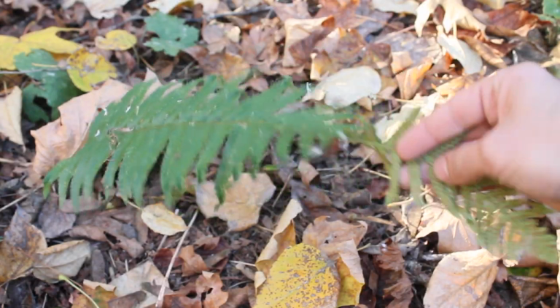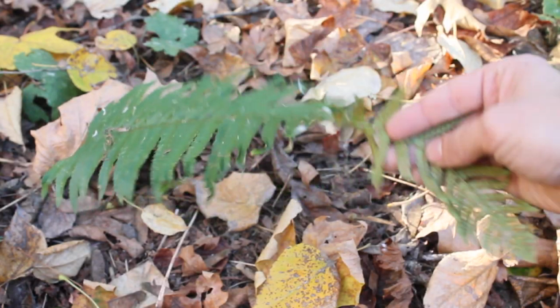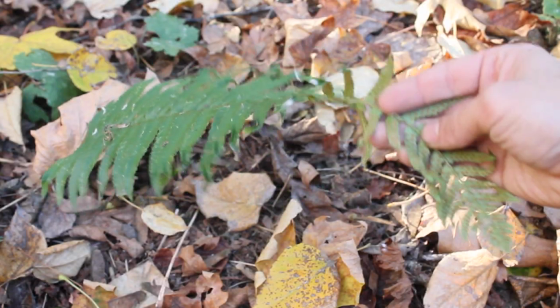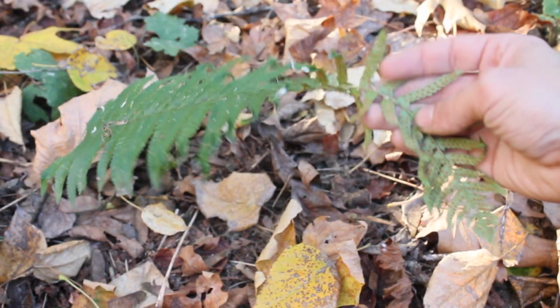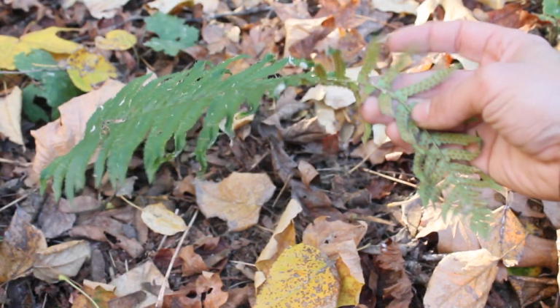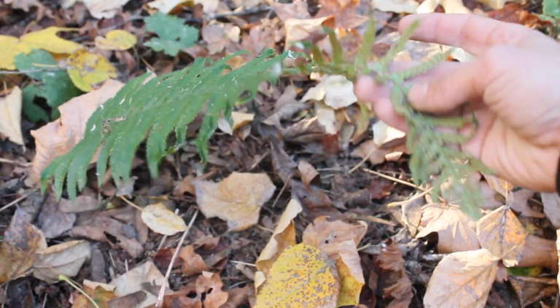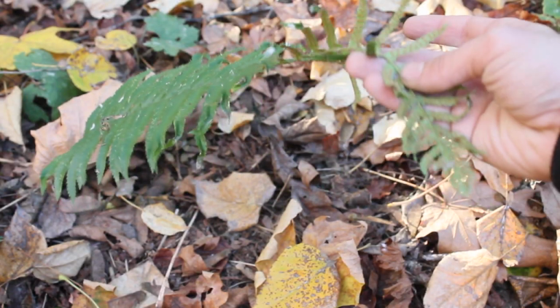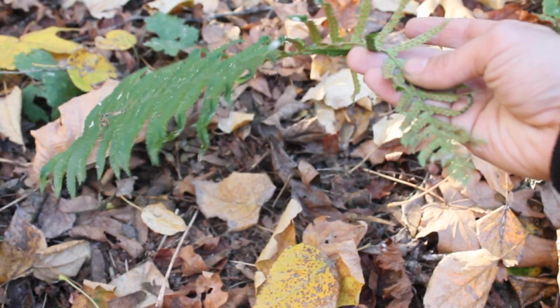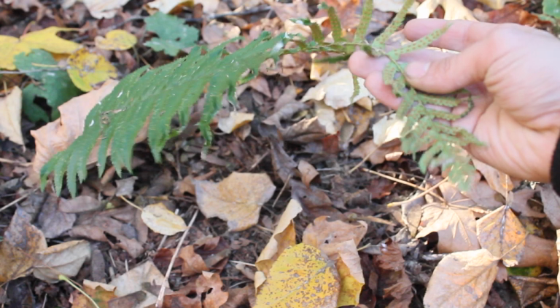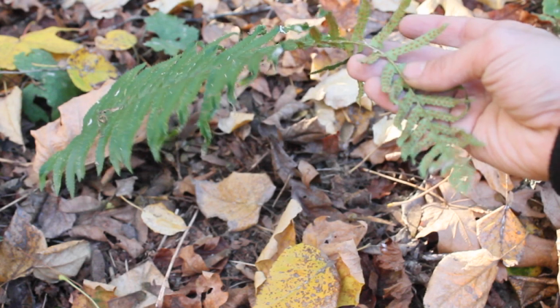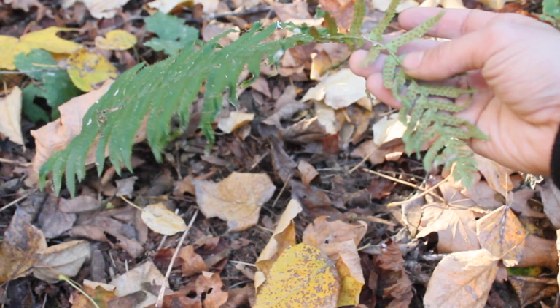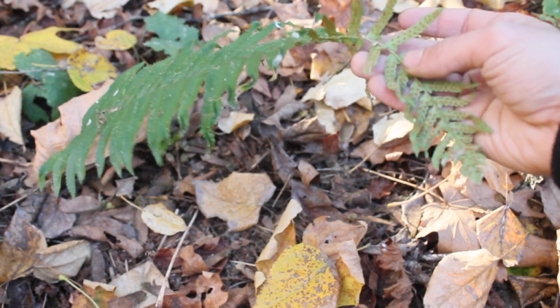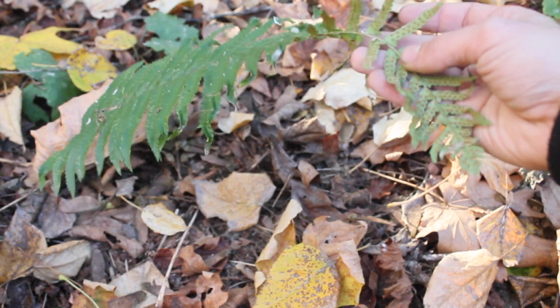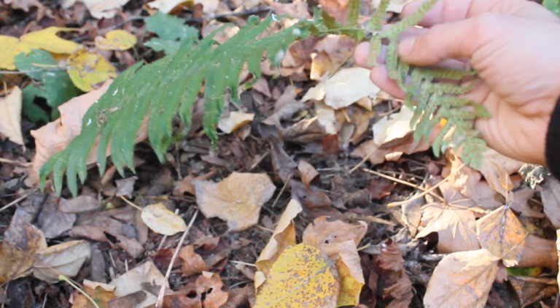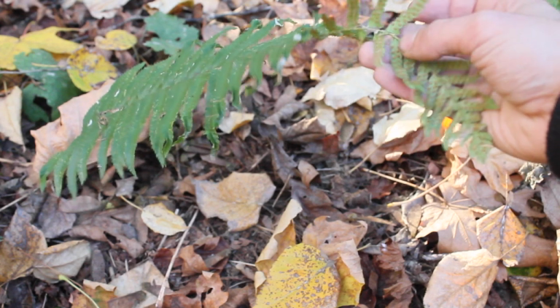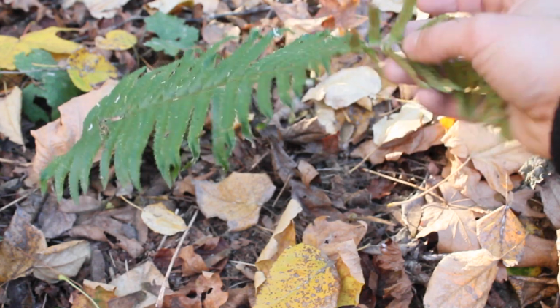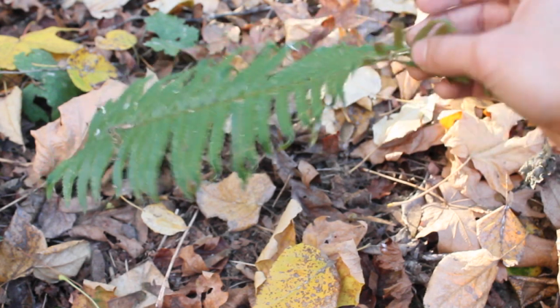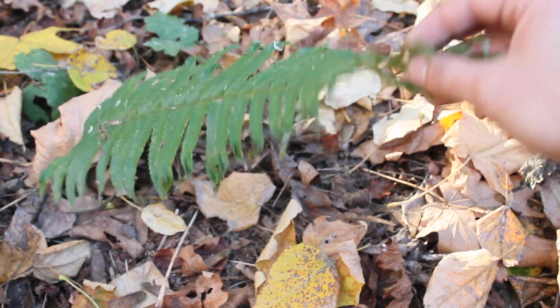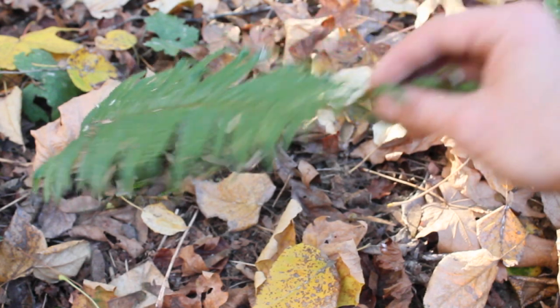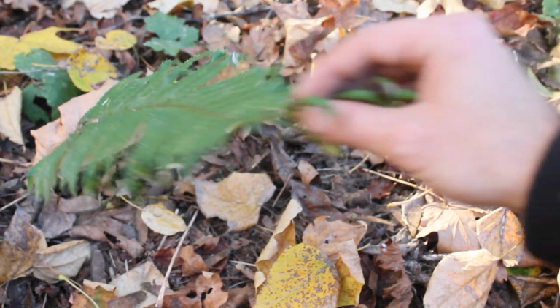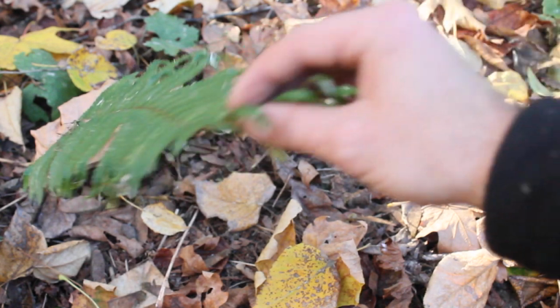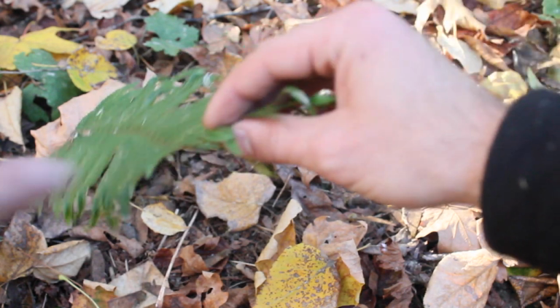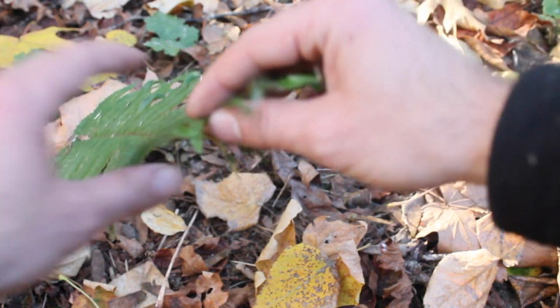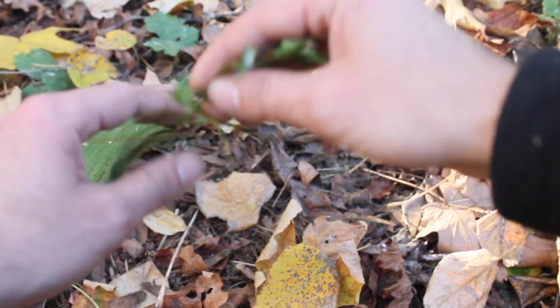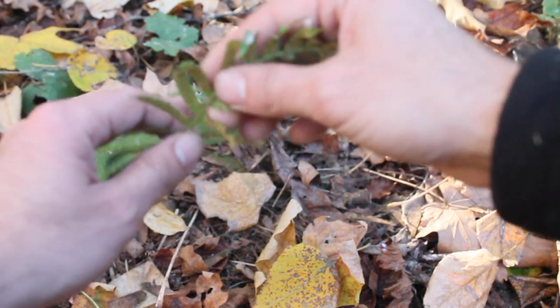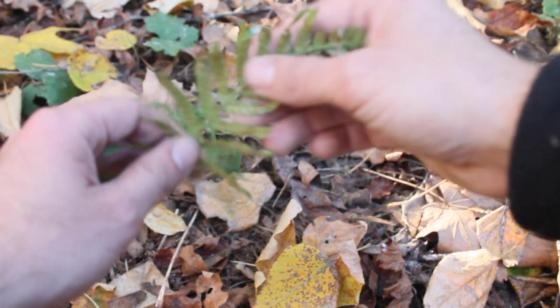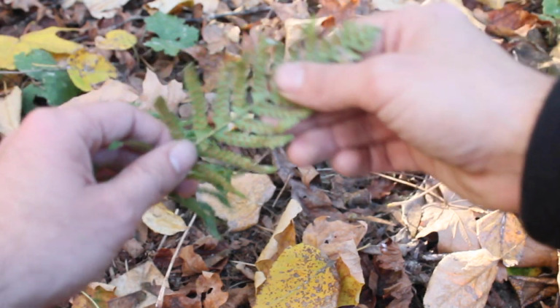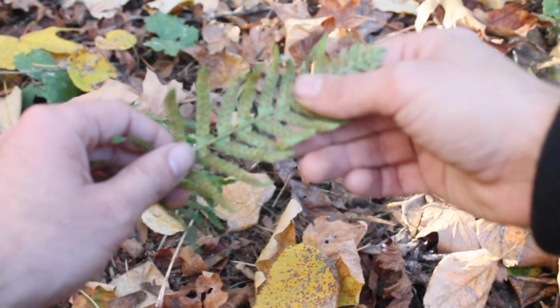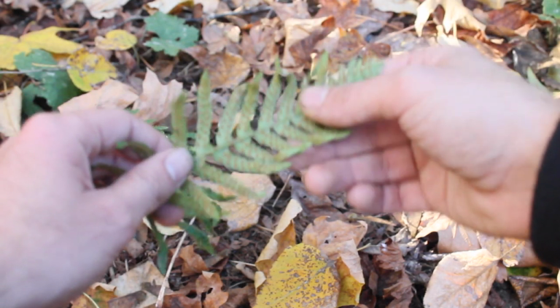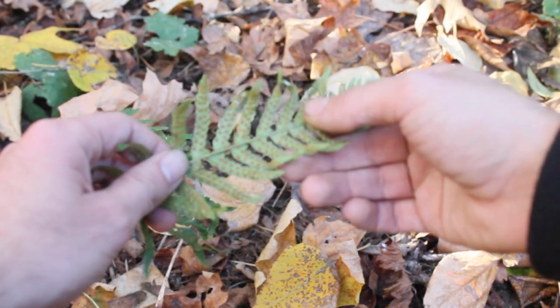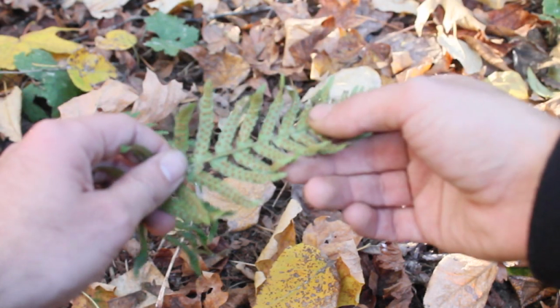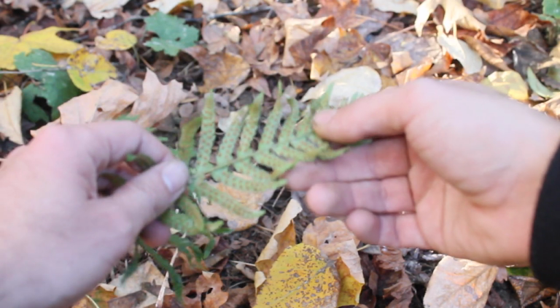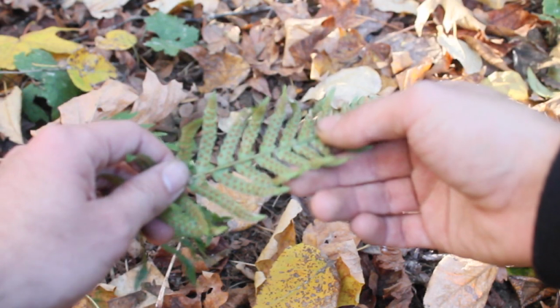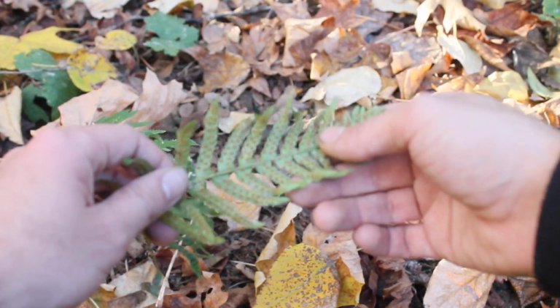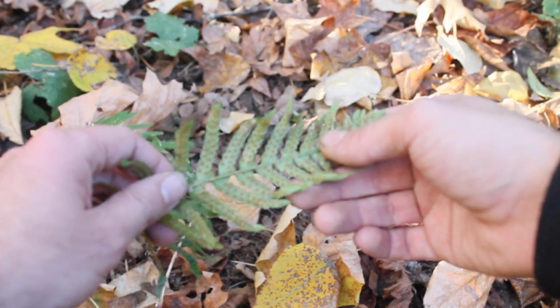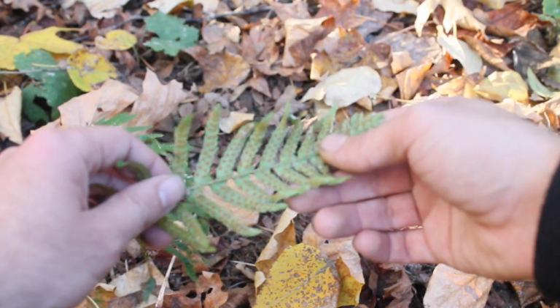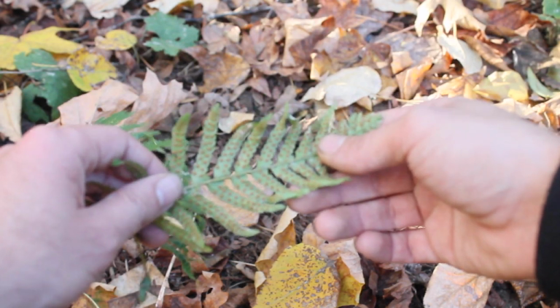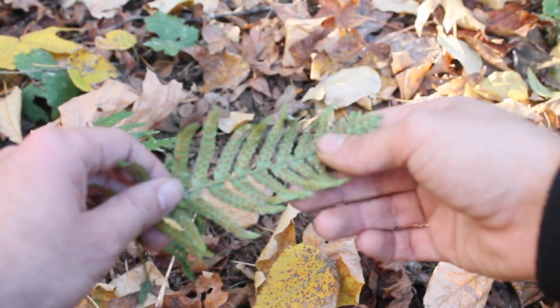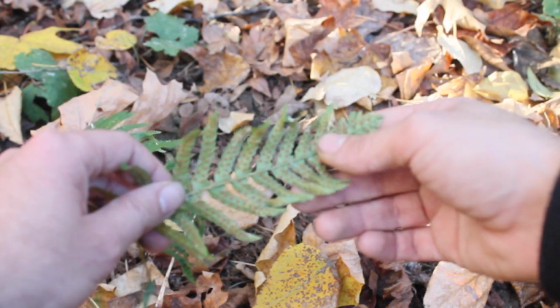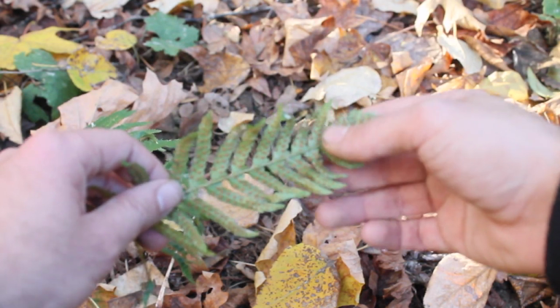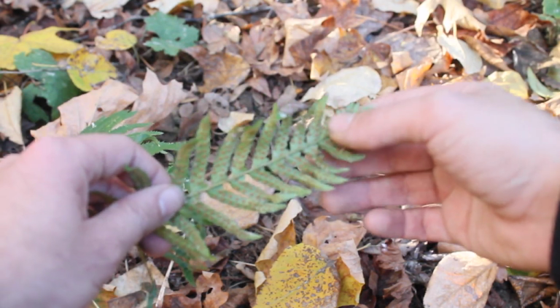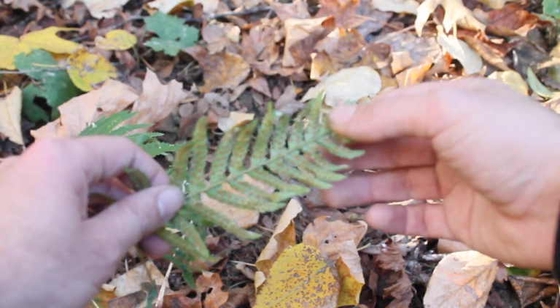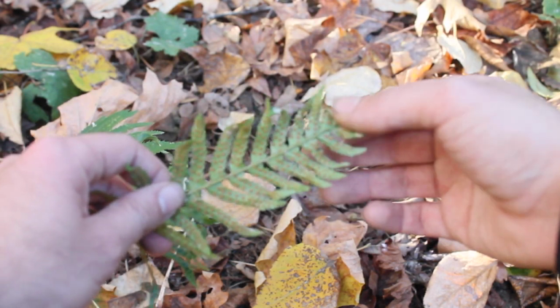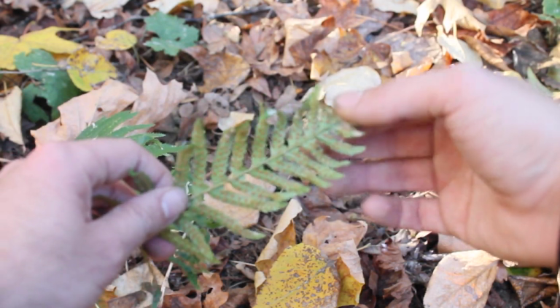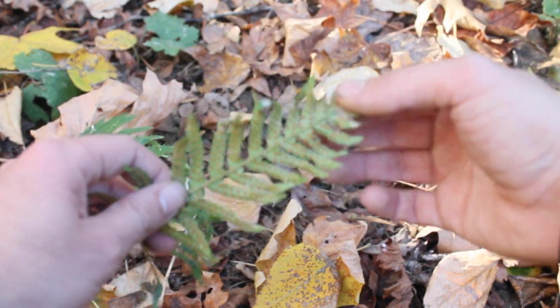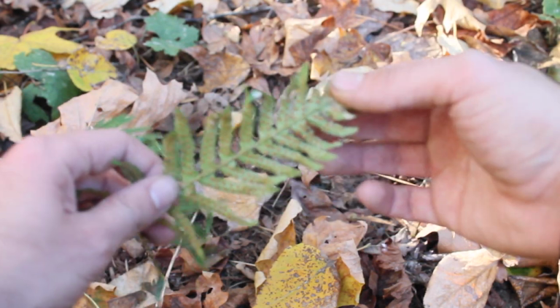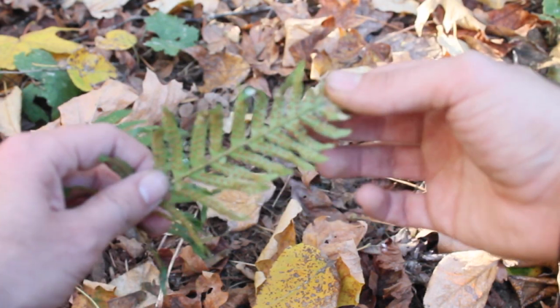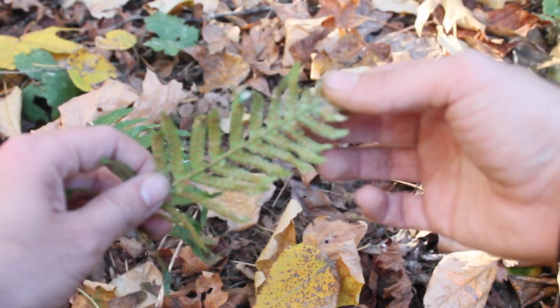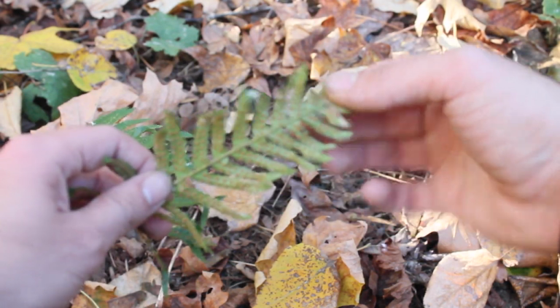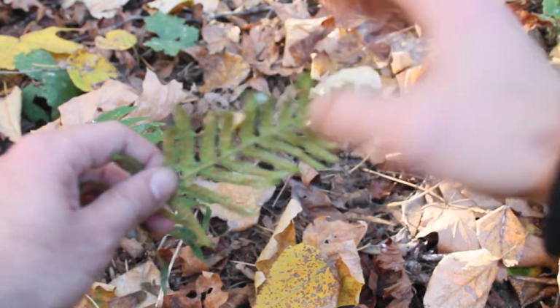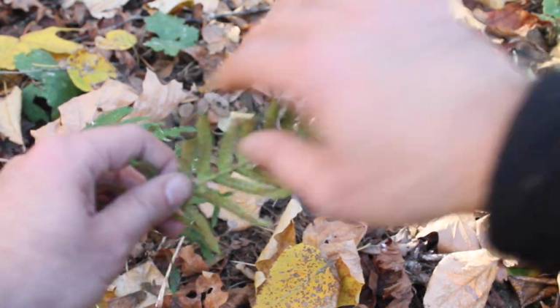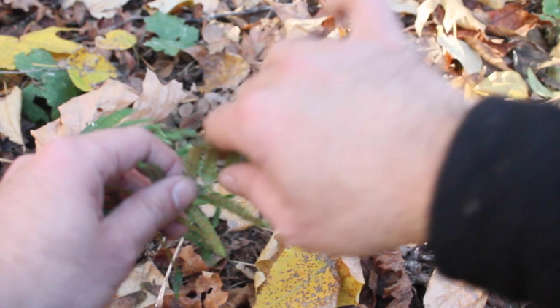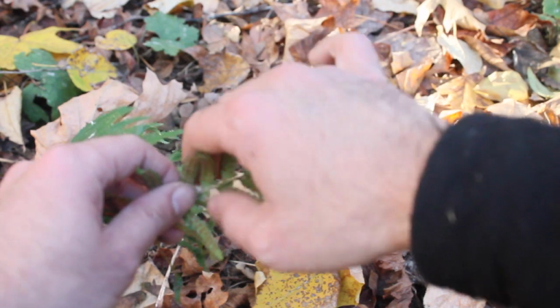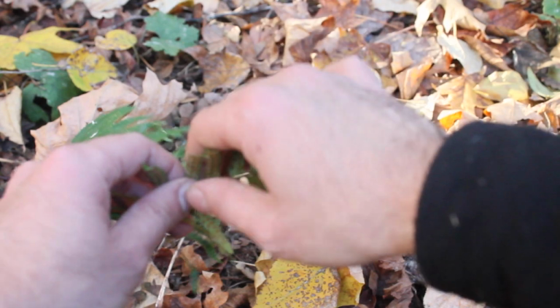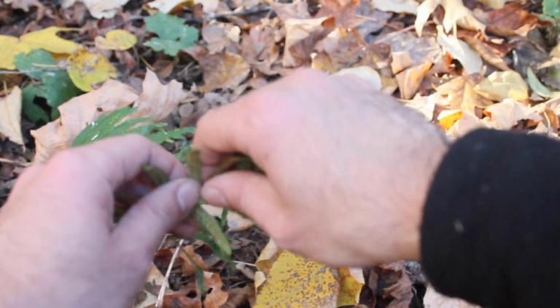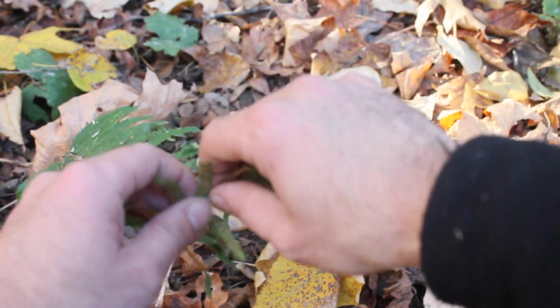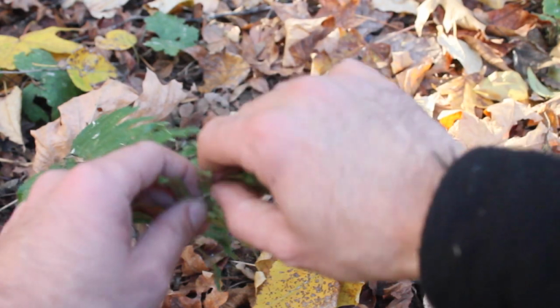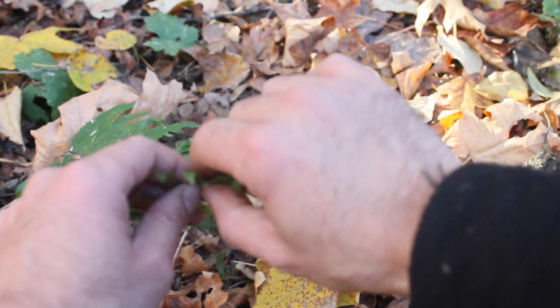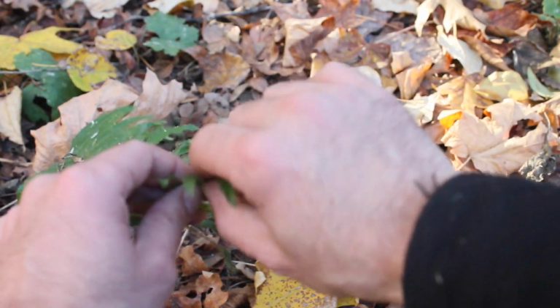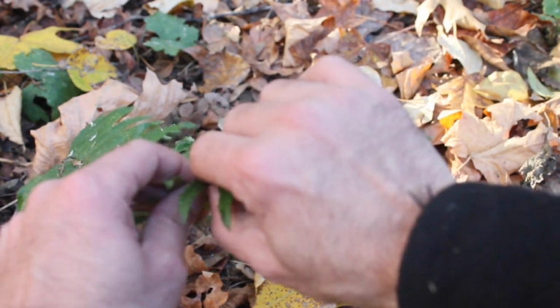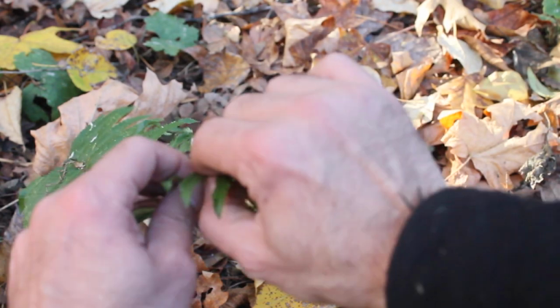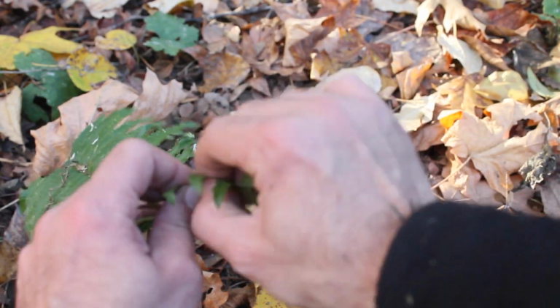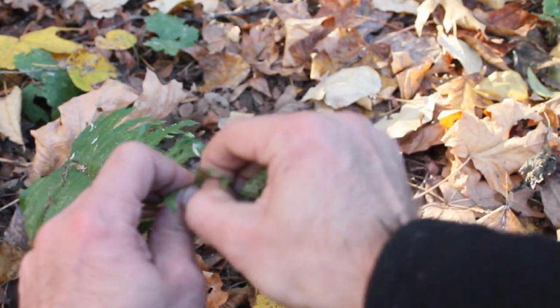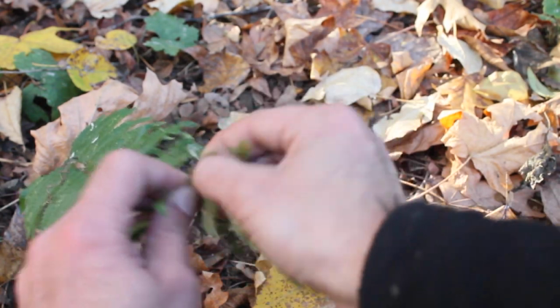I'm using things with spores. This includes ferns, which develop fuzzy brown circles on the underside of the blades when they're ready.